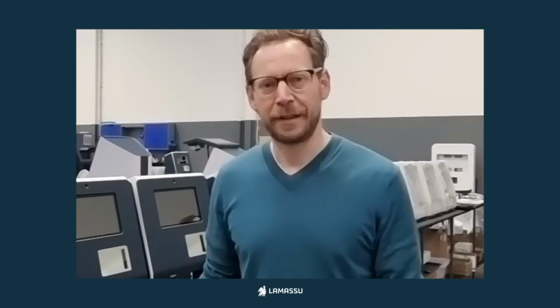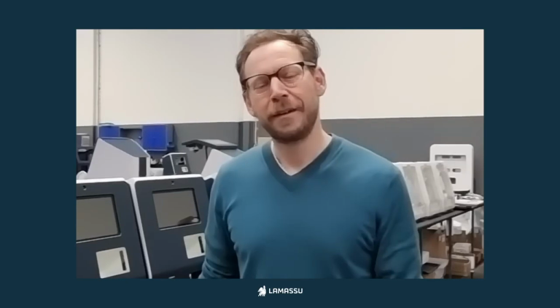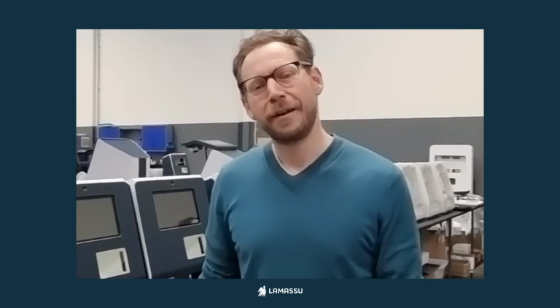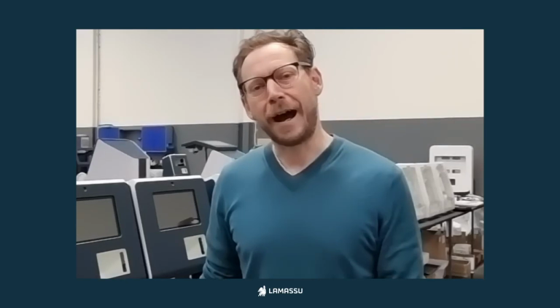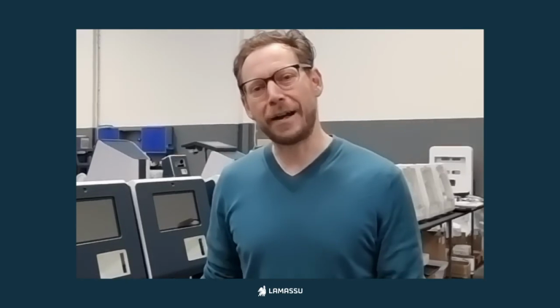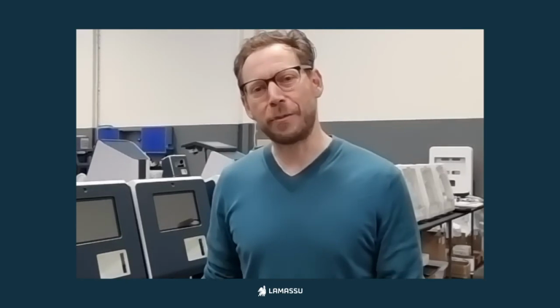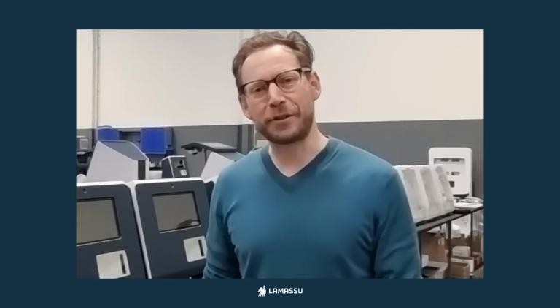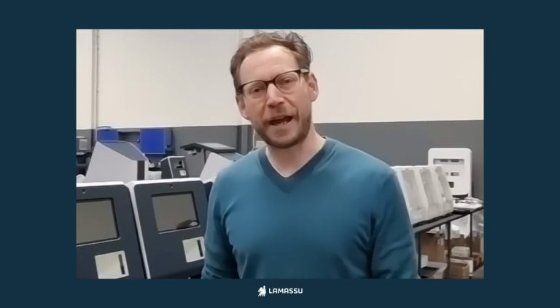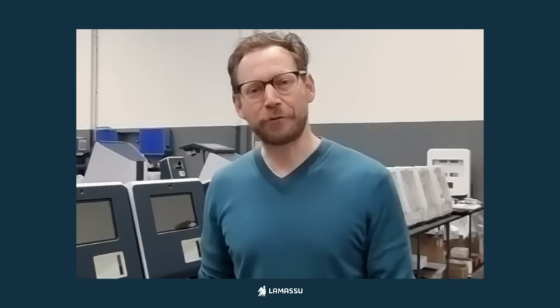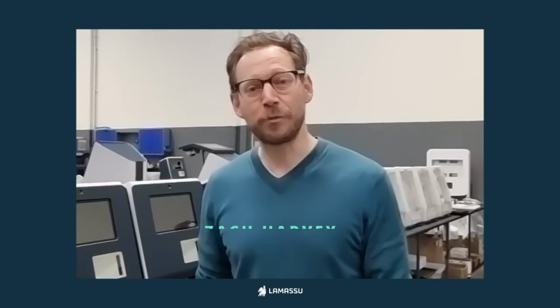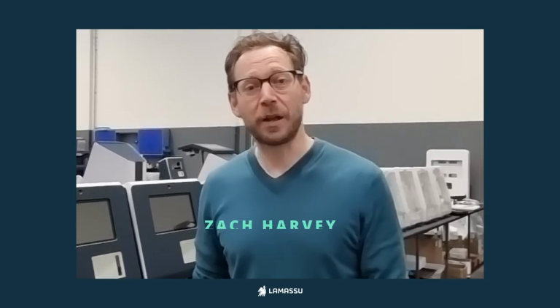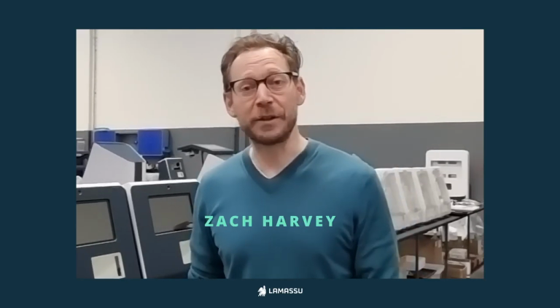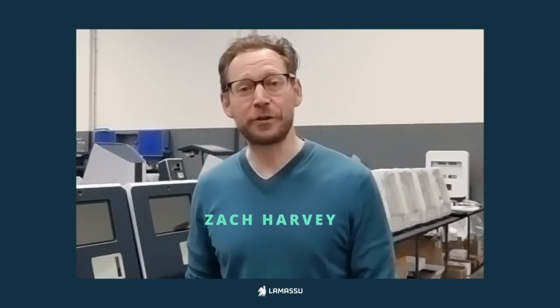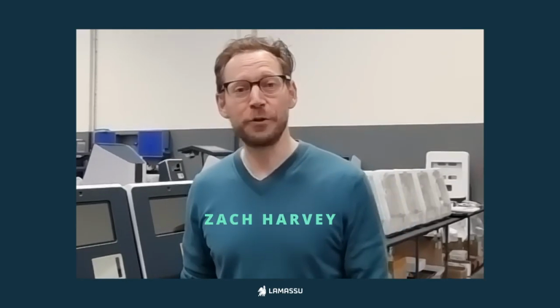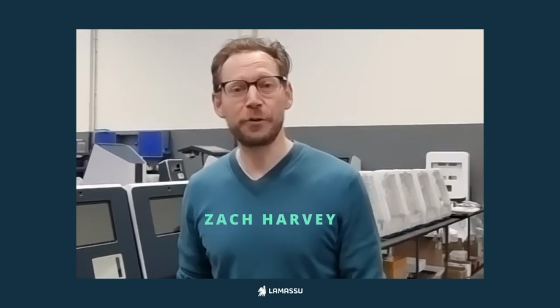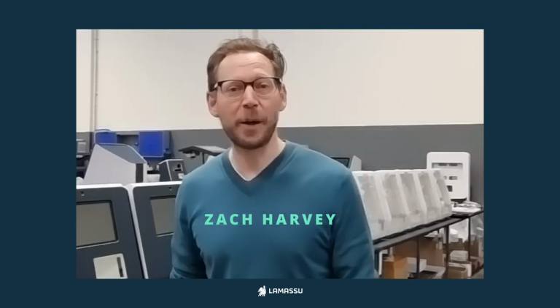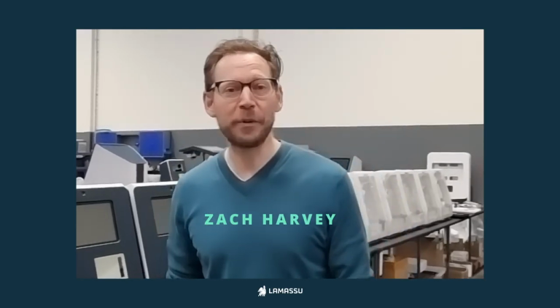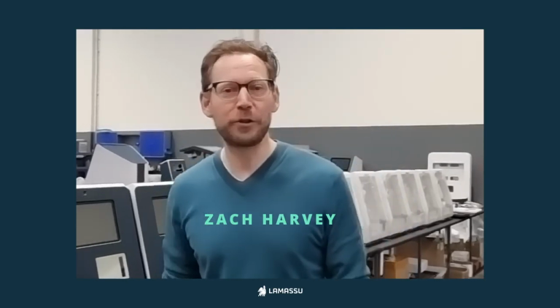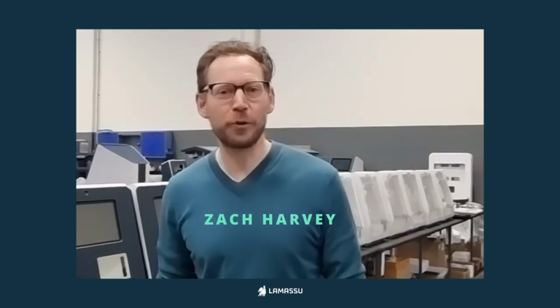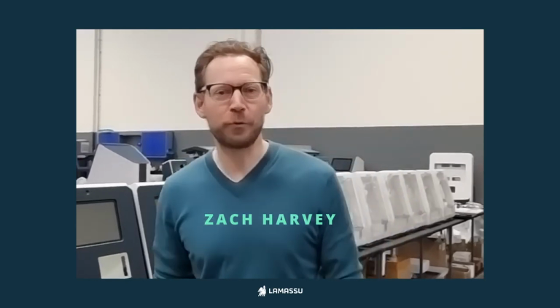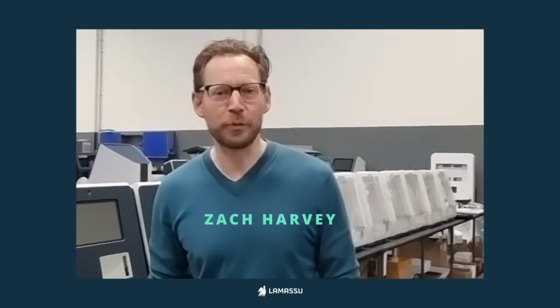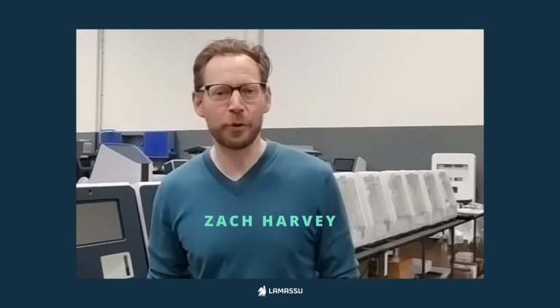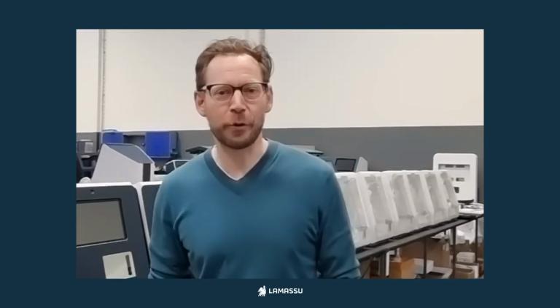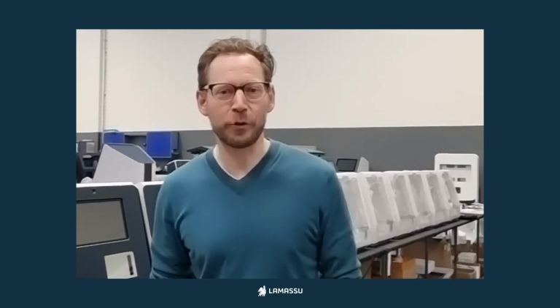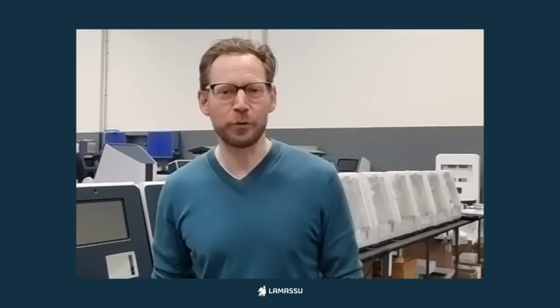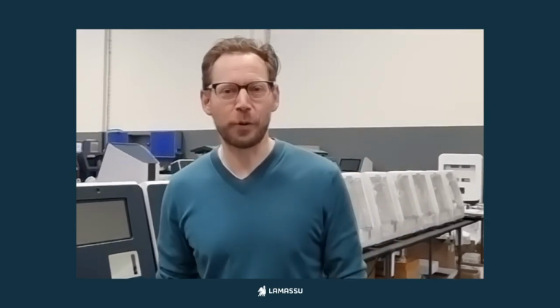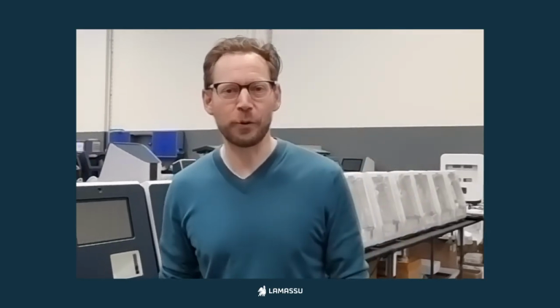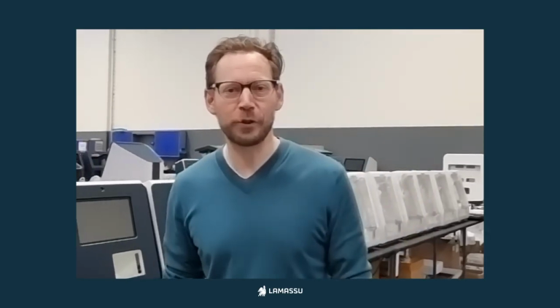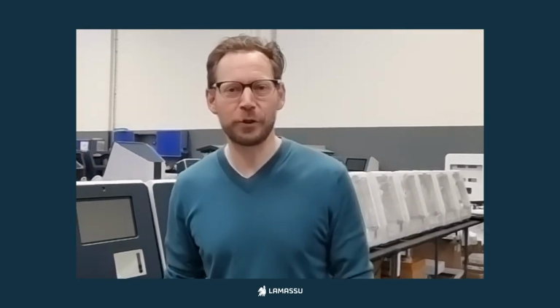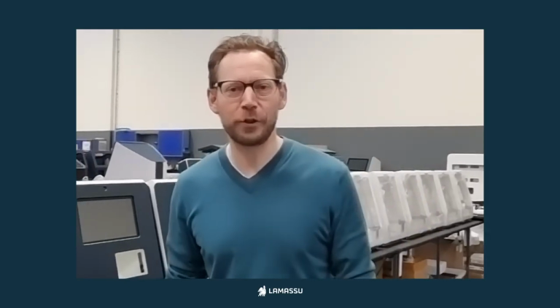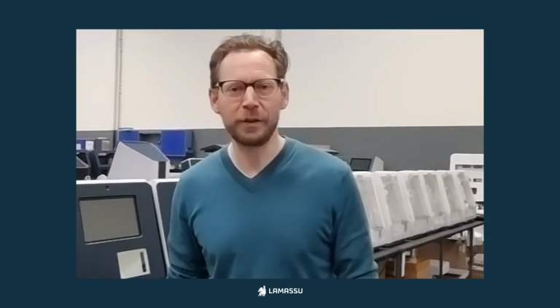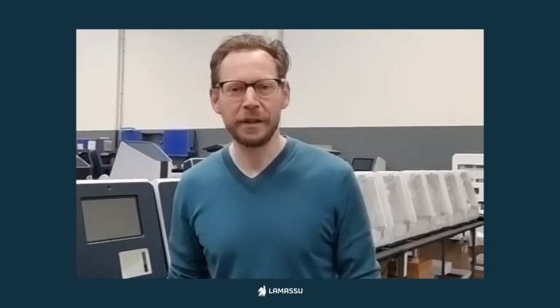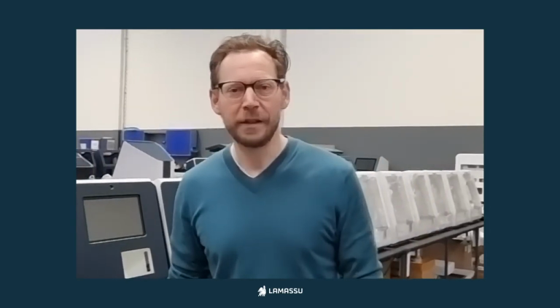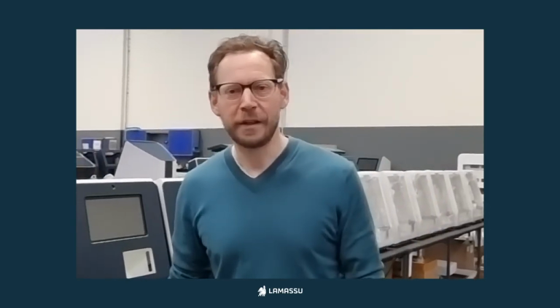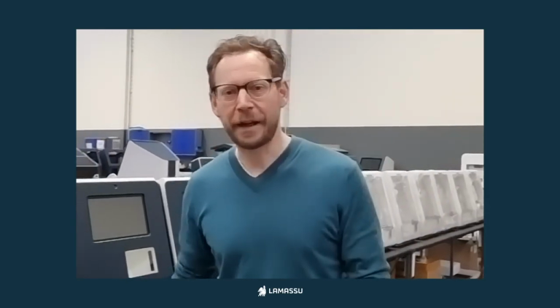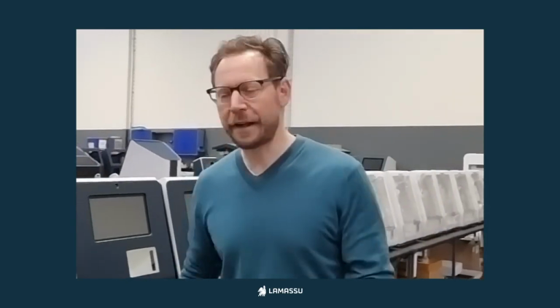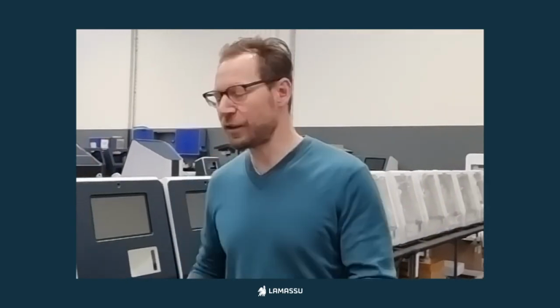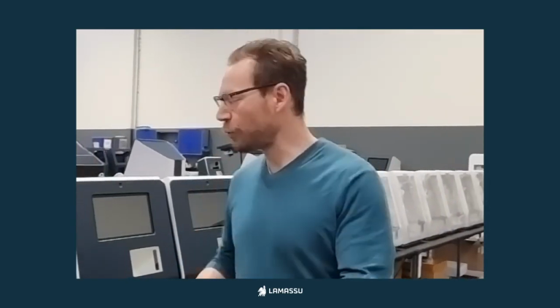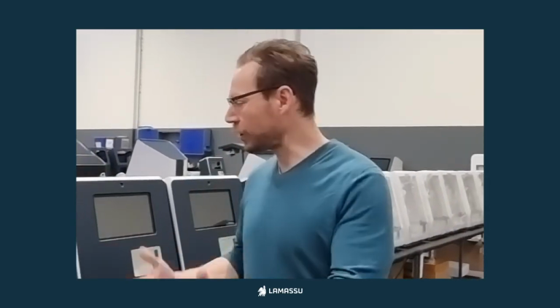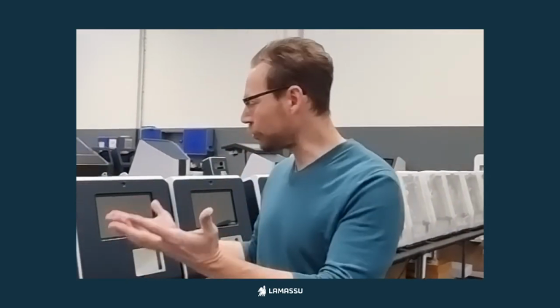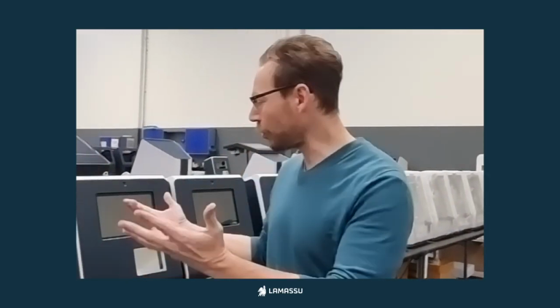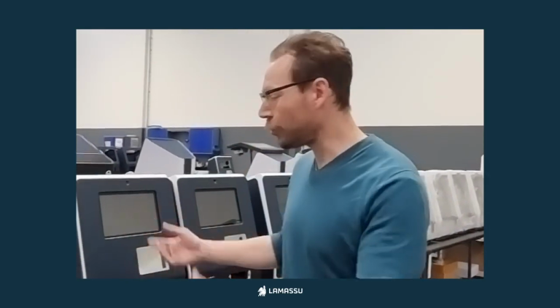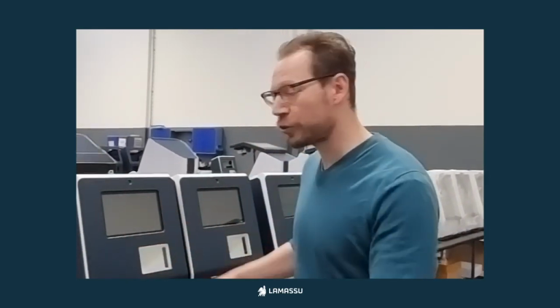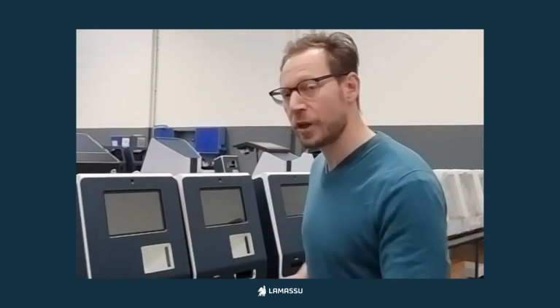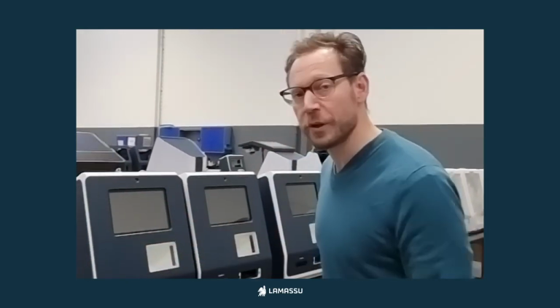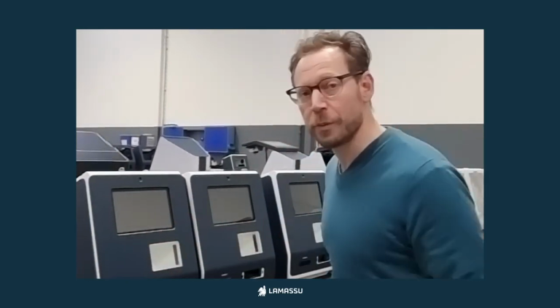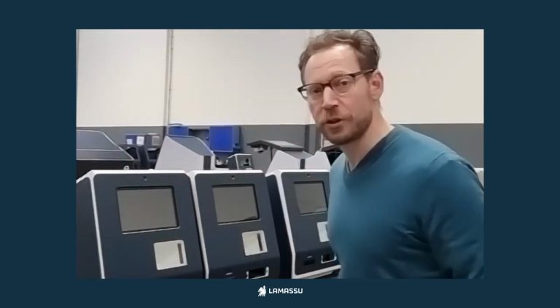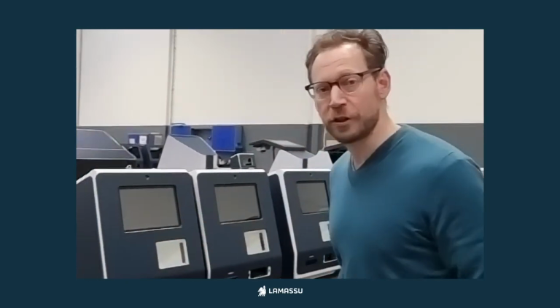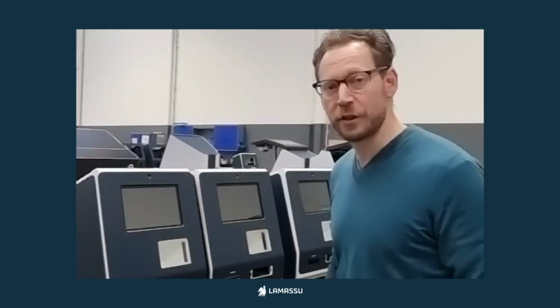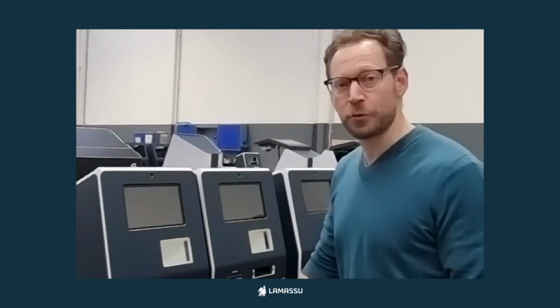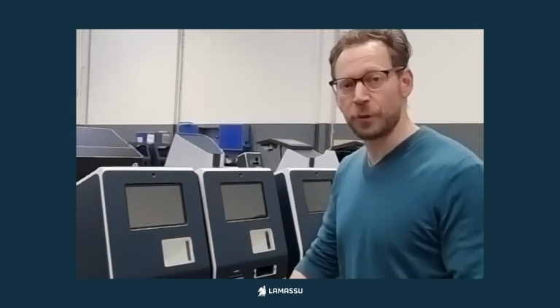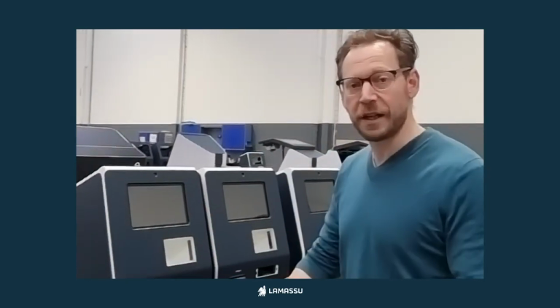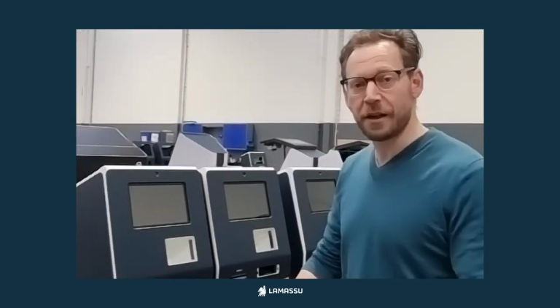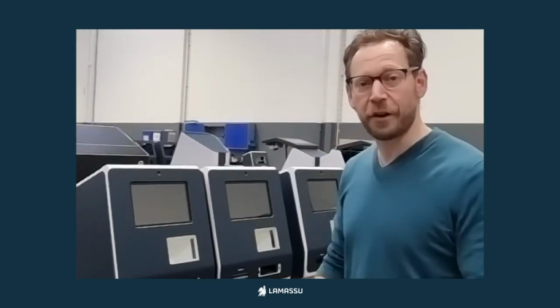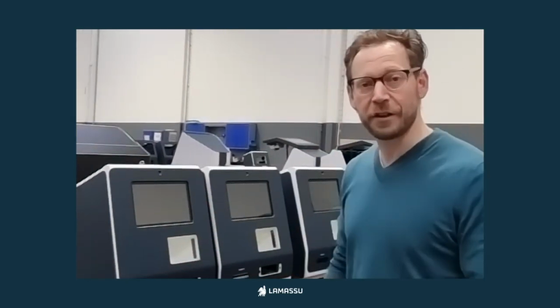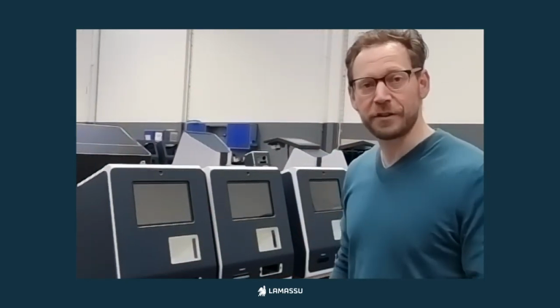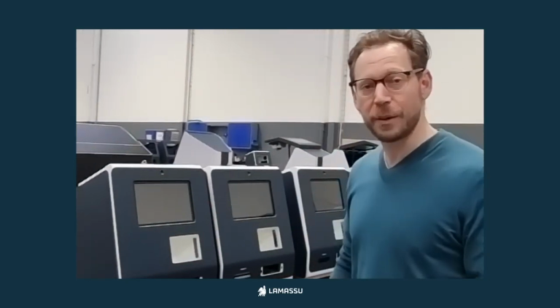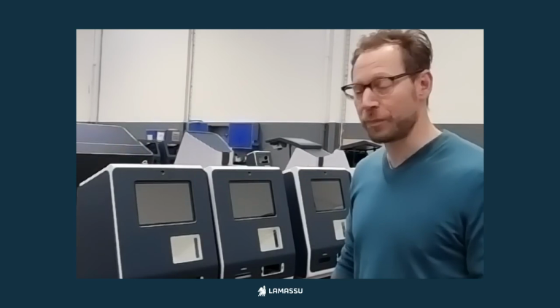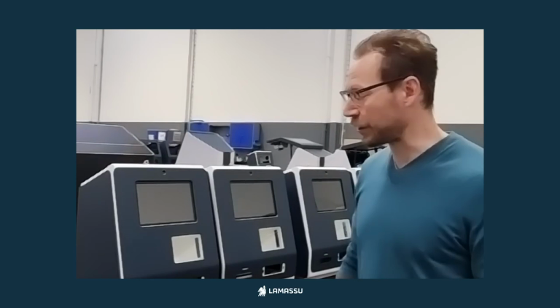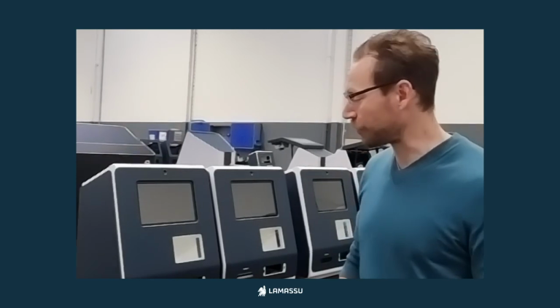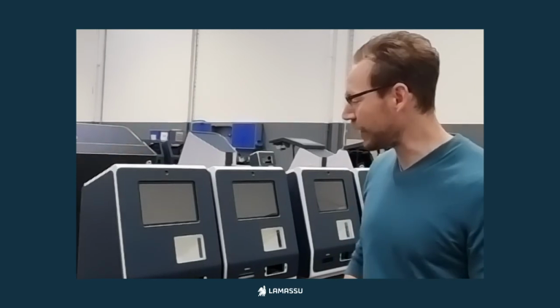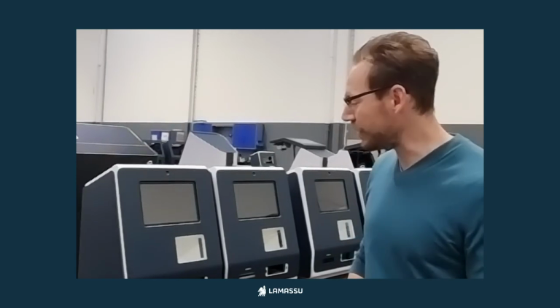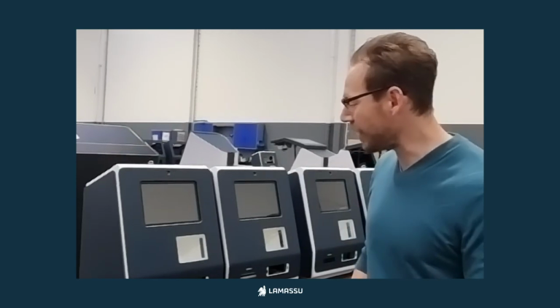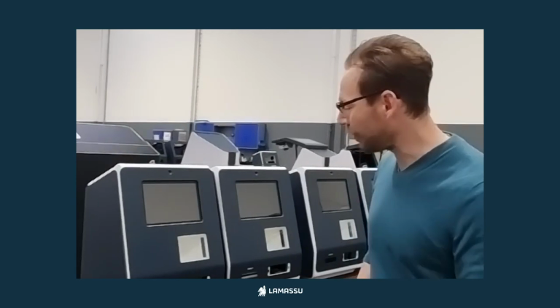Hi, I'm Zach from La Masue, coming to you from northern Portugal, and I just want to show you some of the machines we are assembling right now.